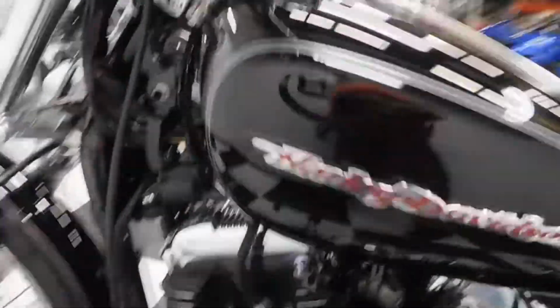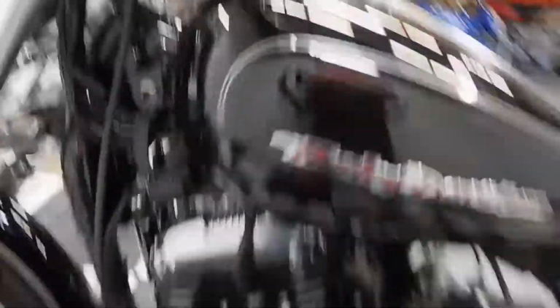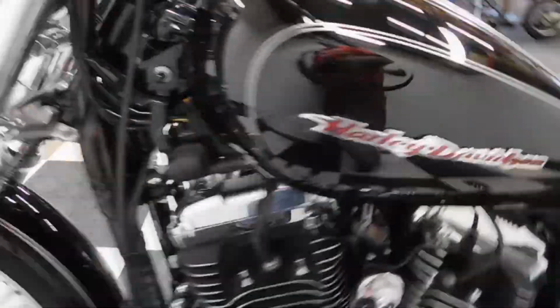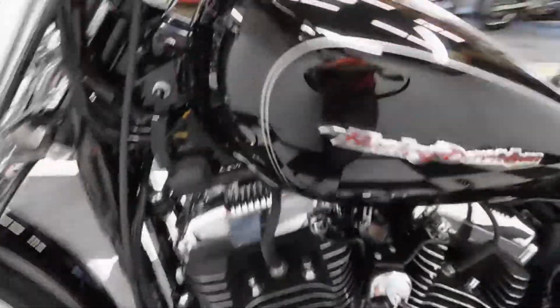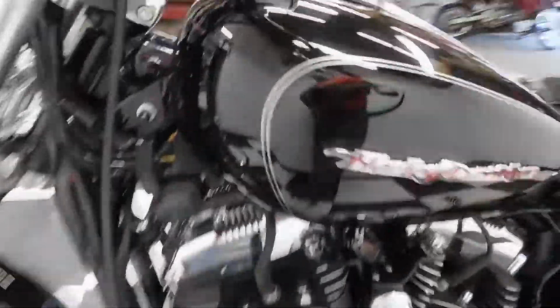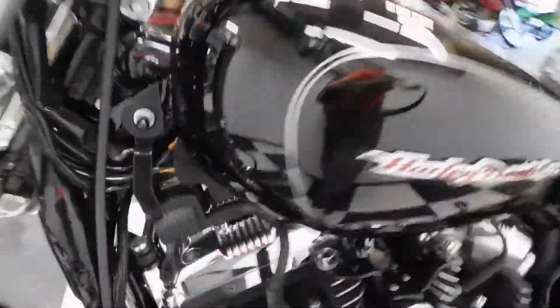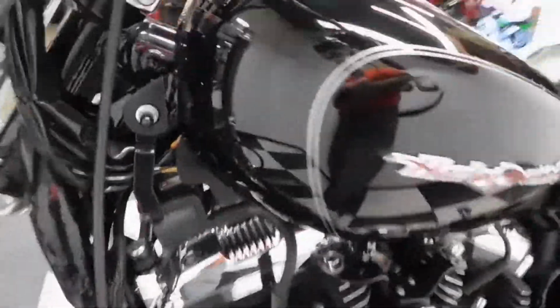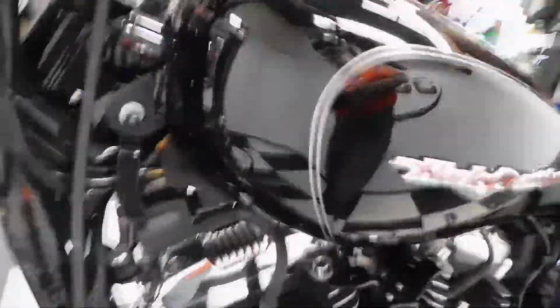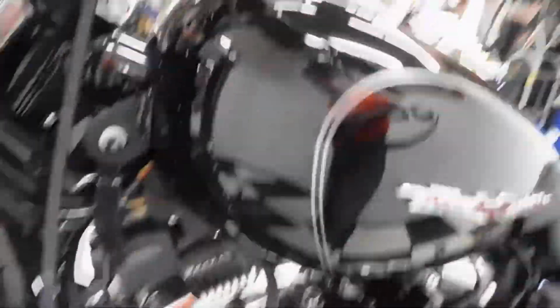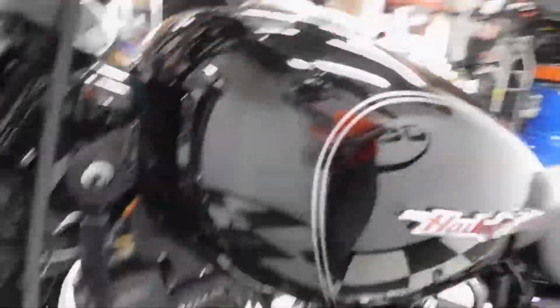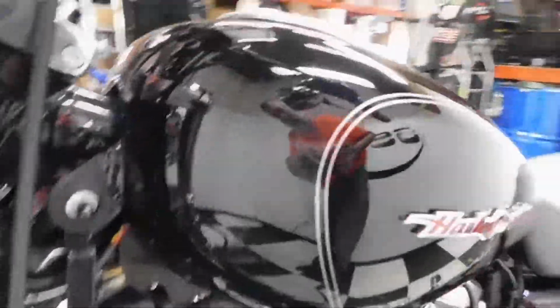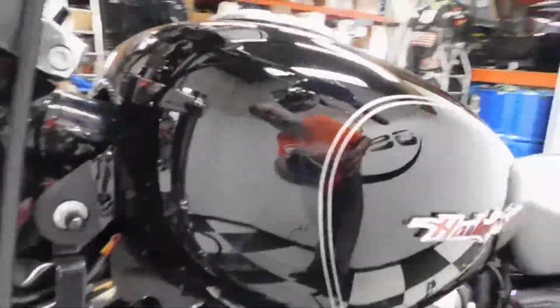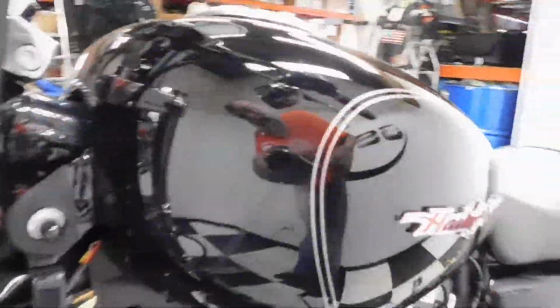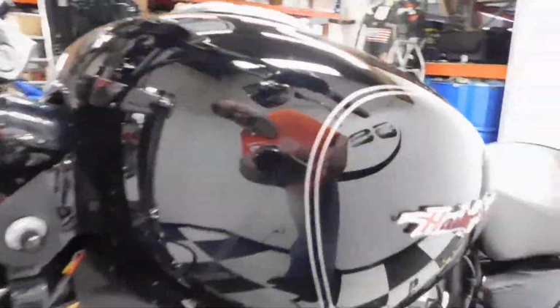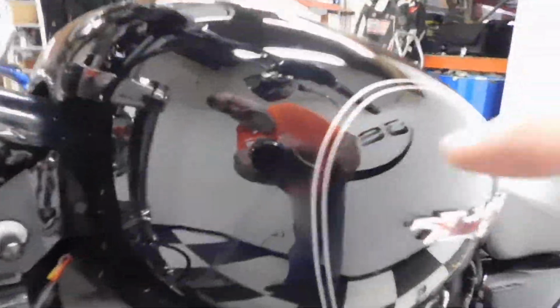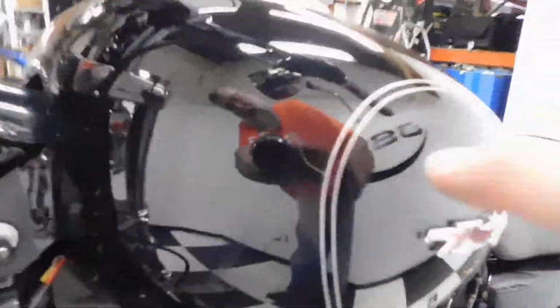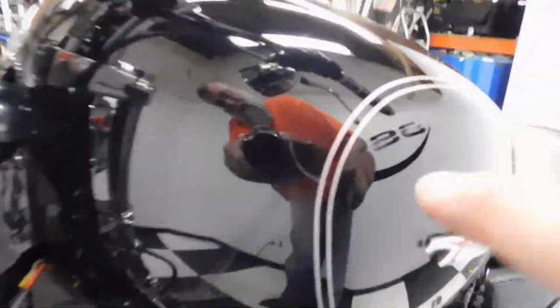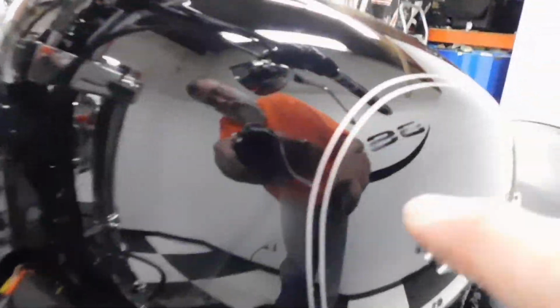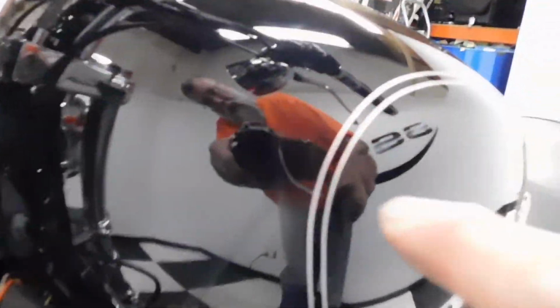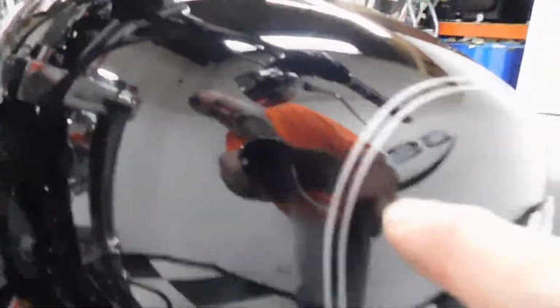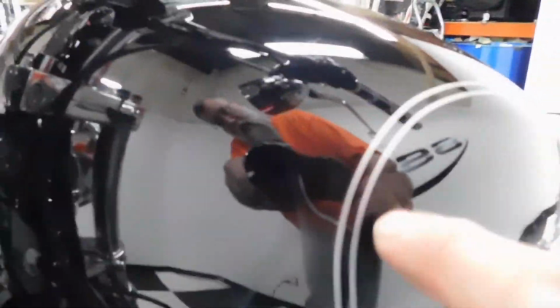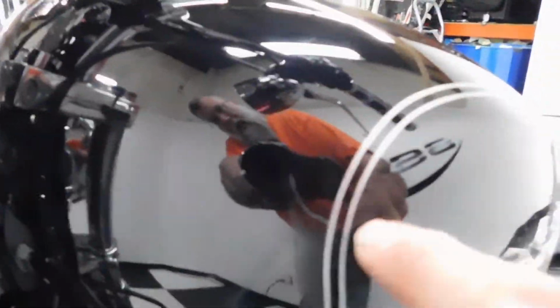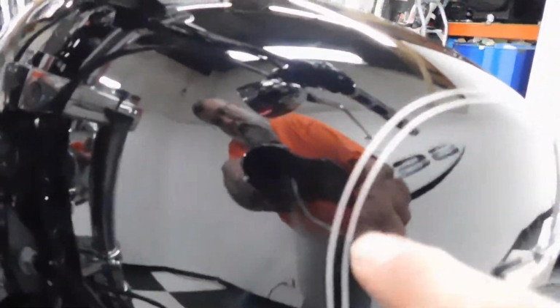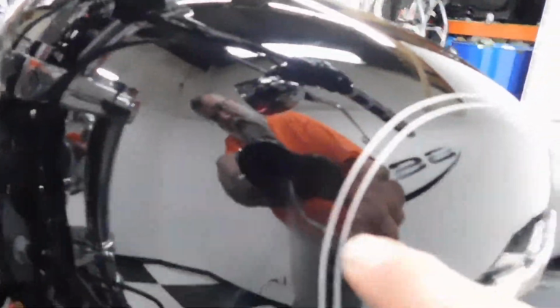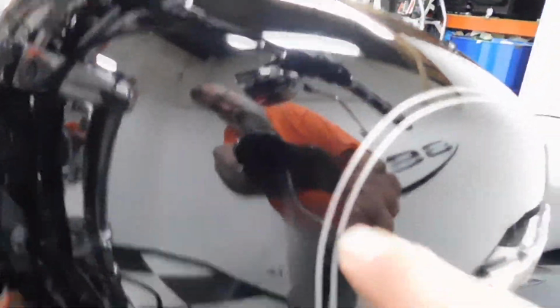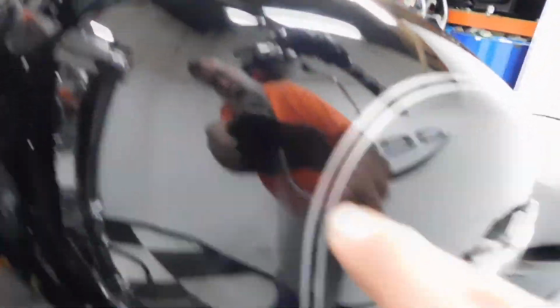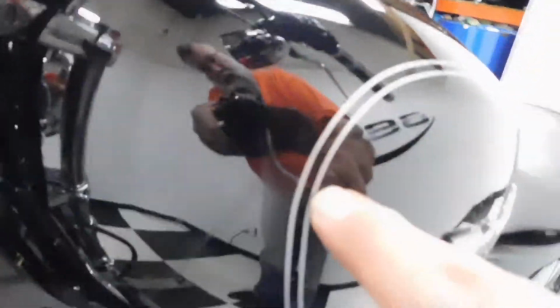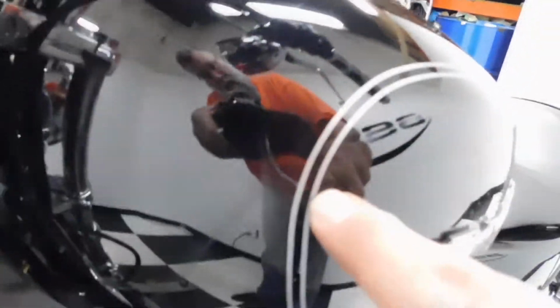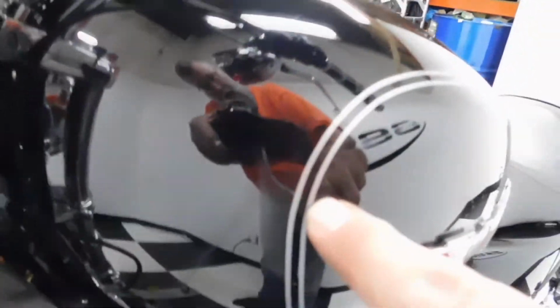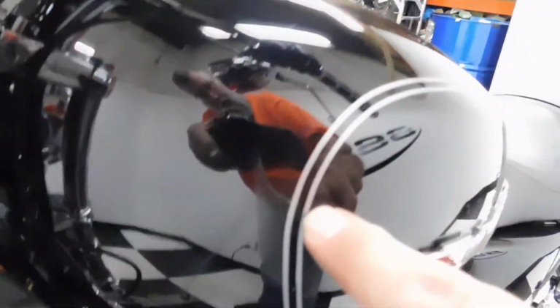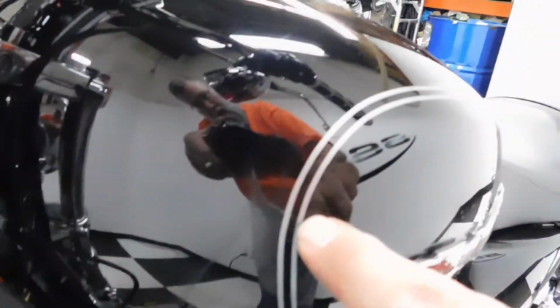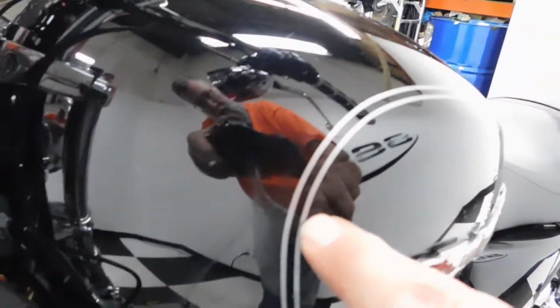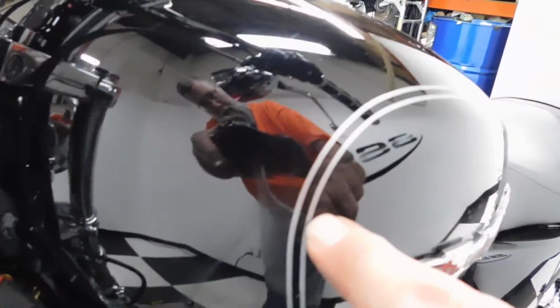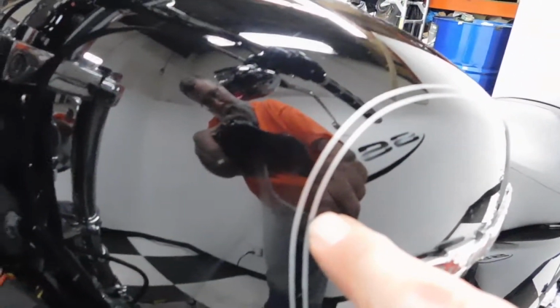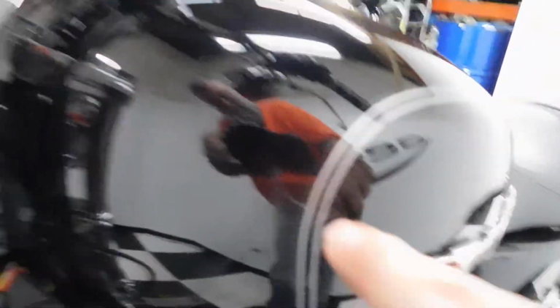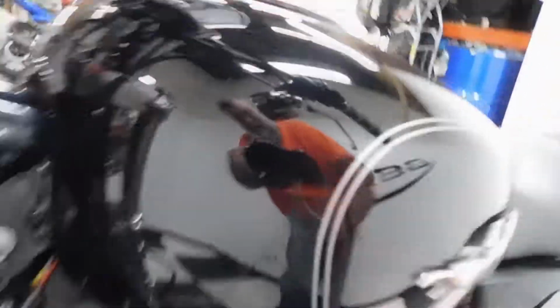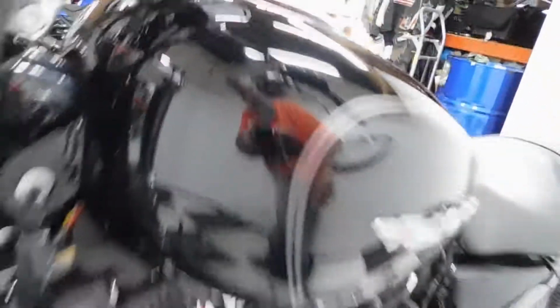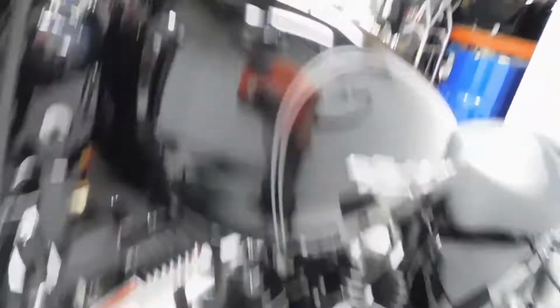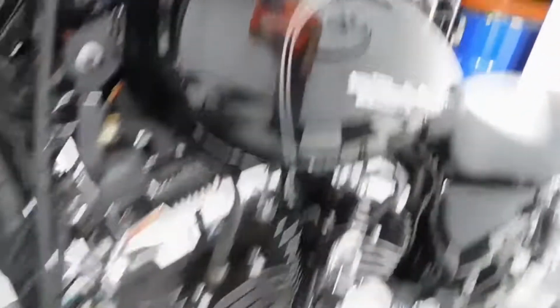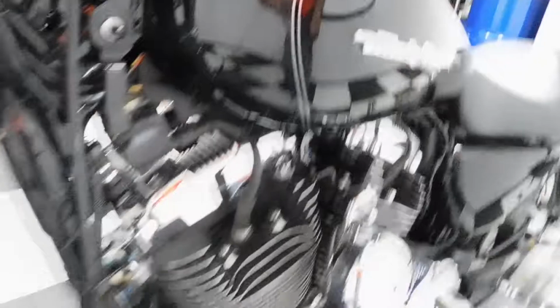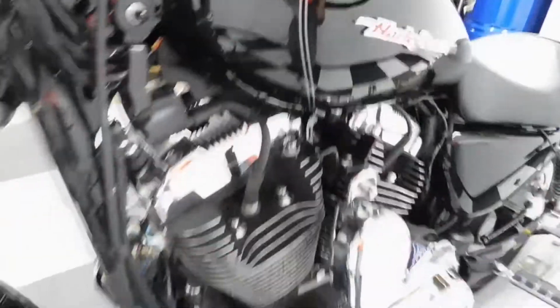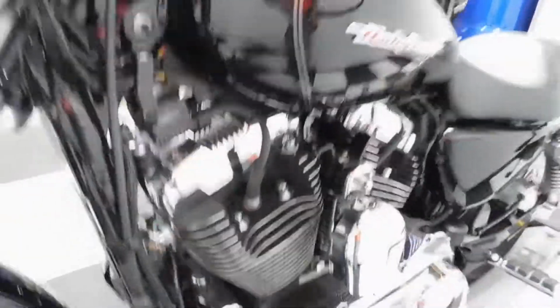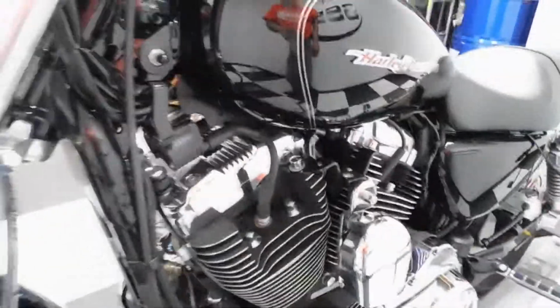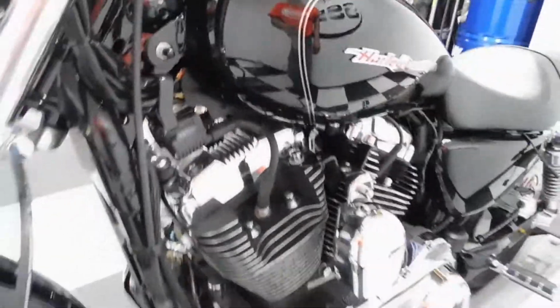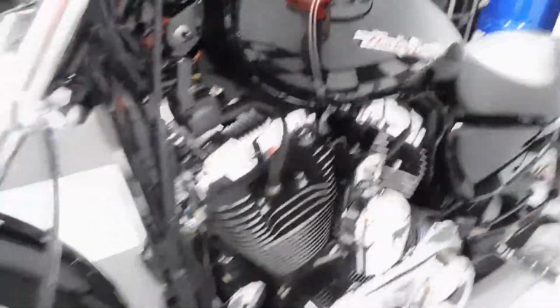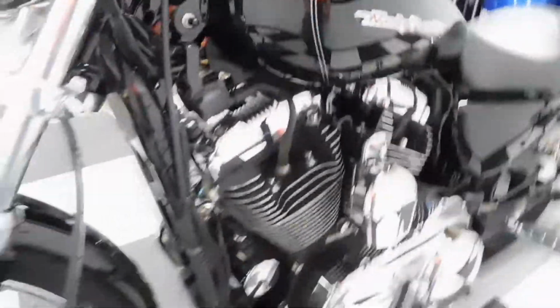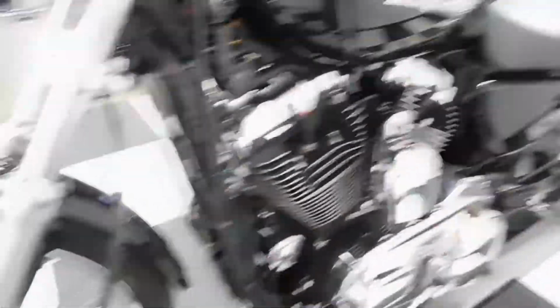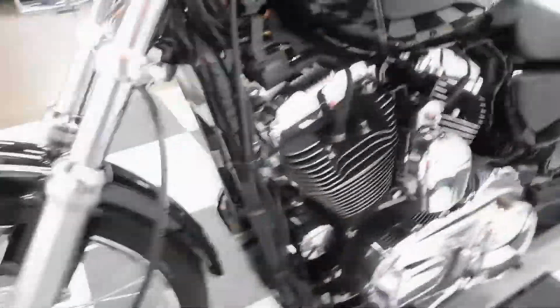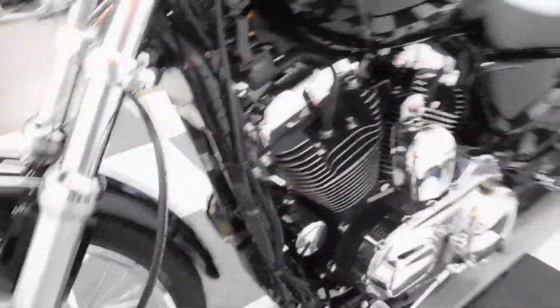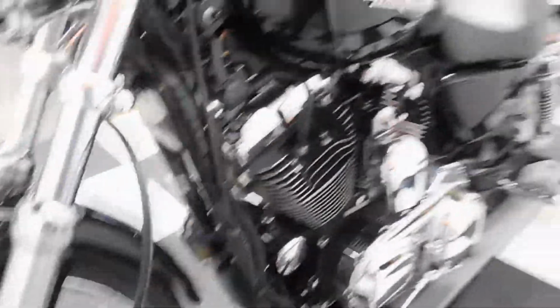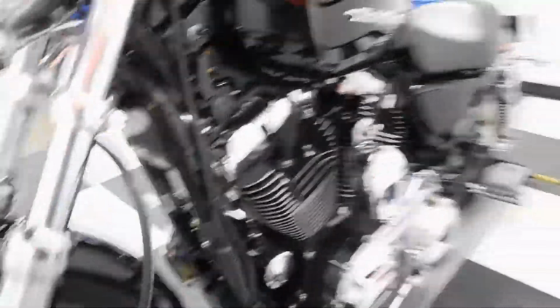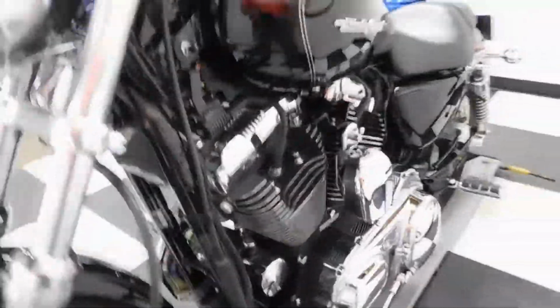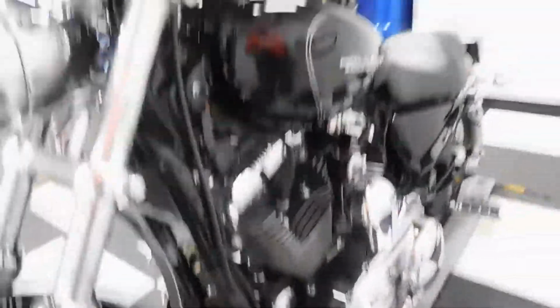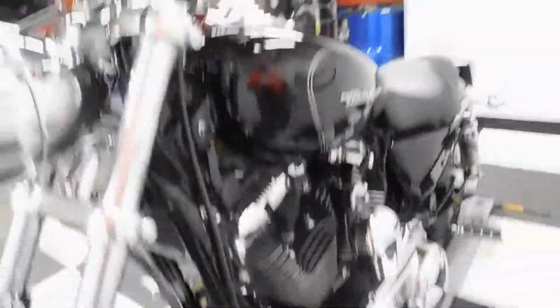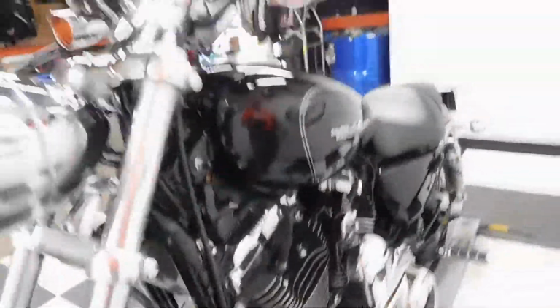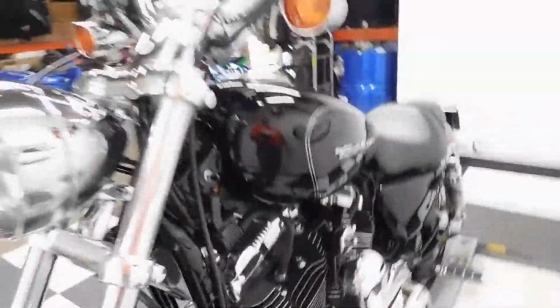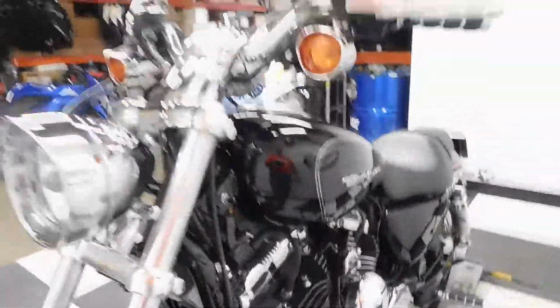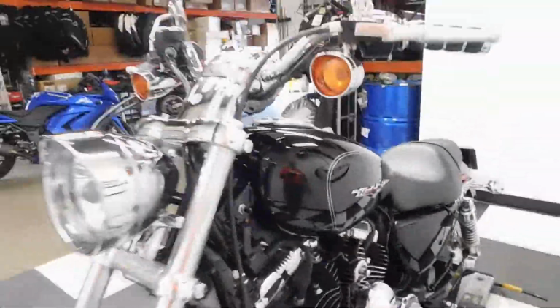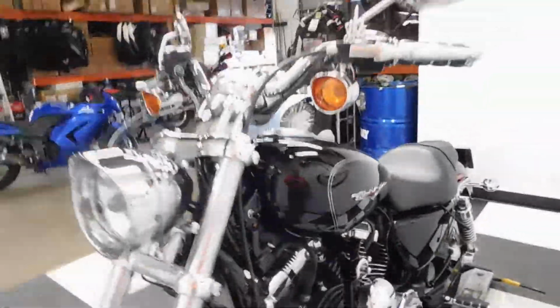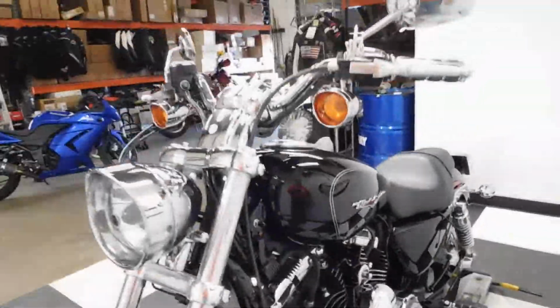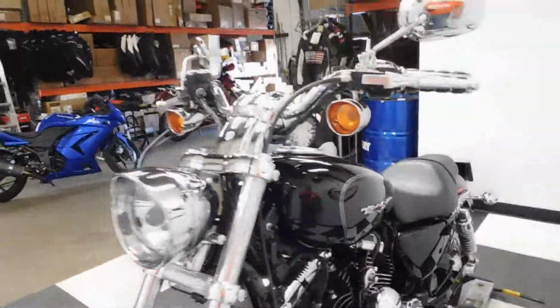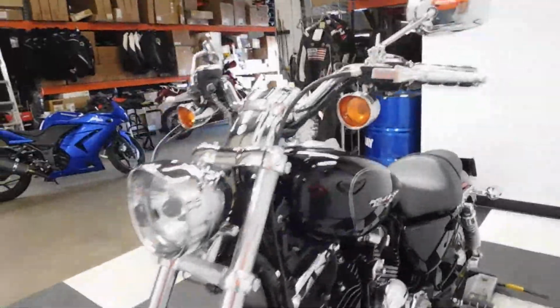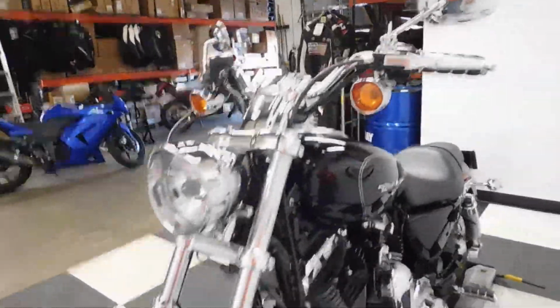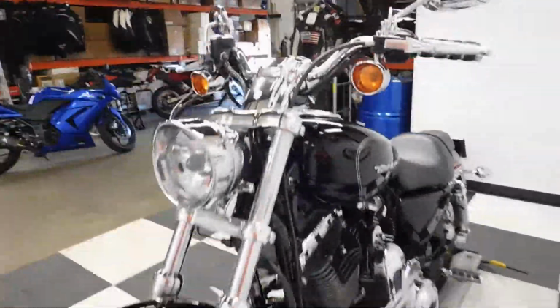There's also a little scratch in the front side of the tank right here. So other than that, this bike is good to go.